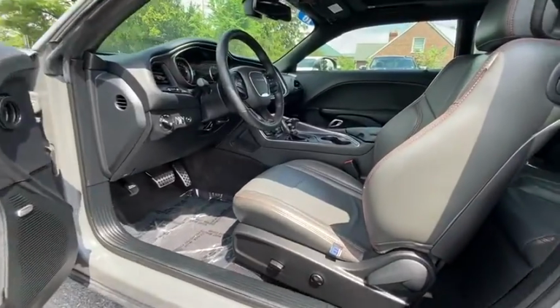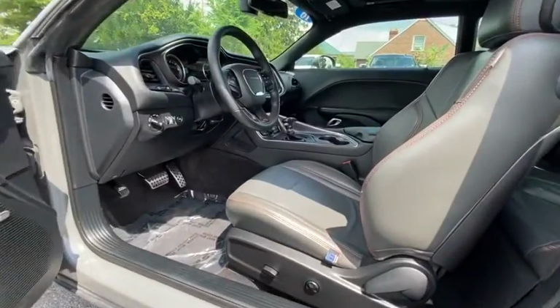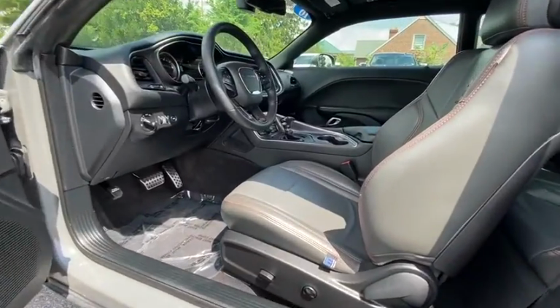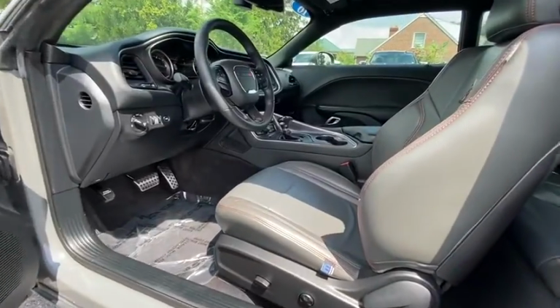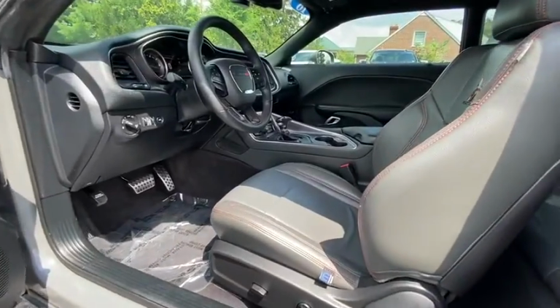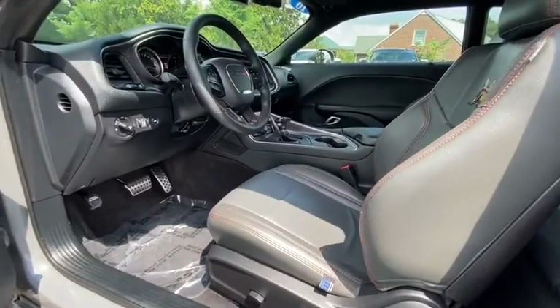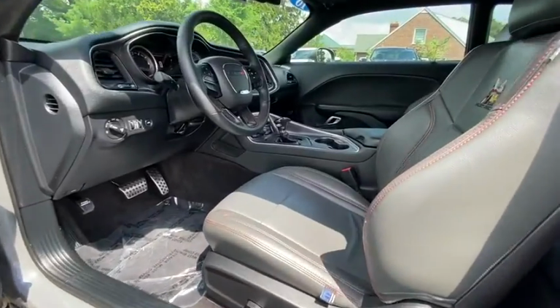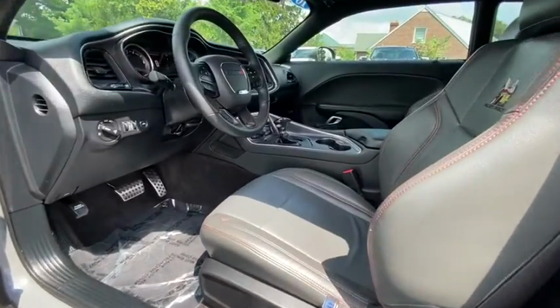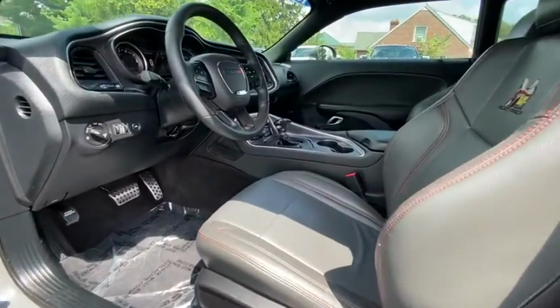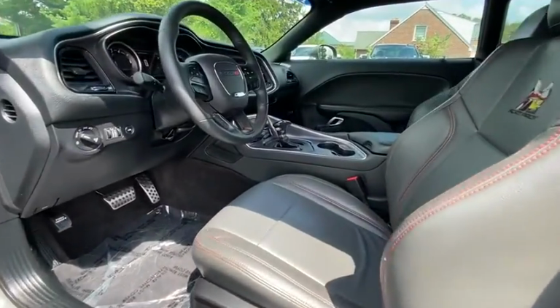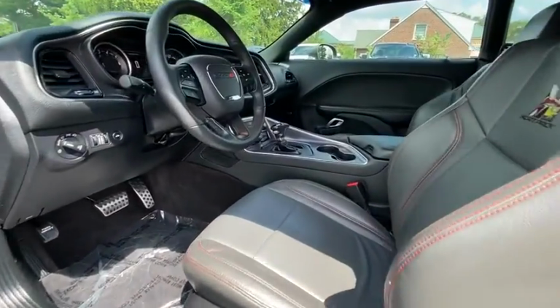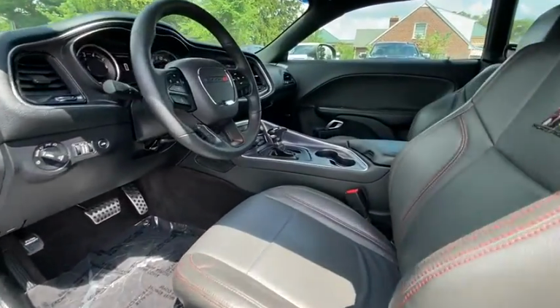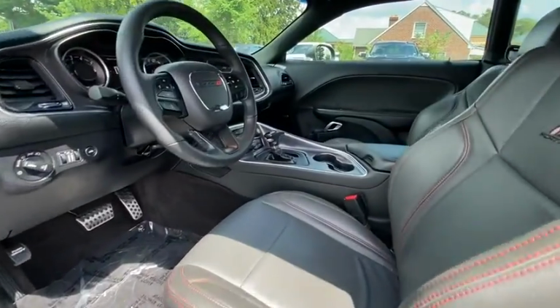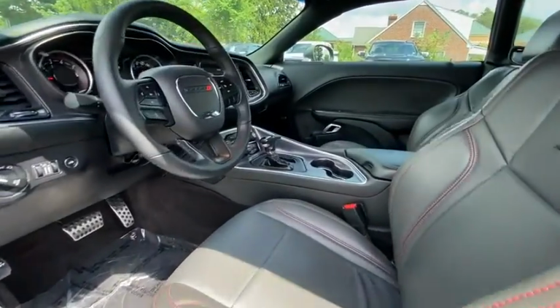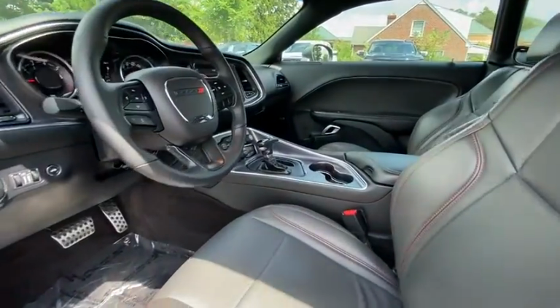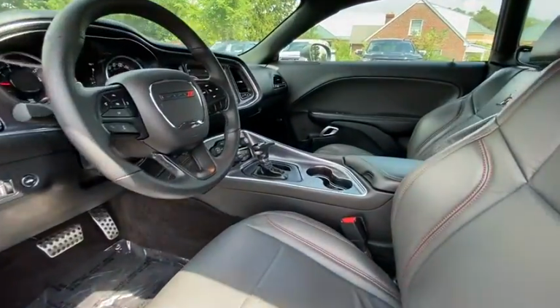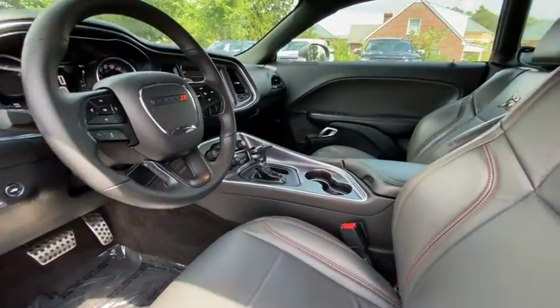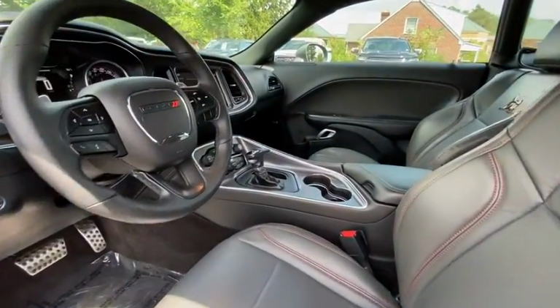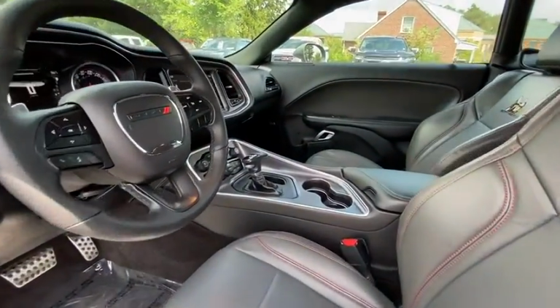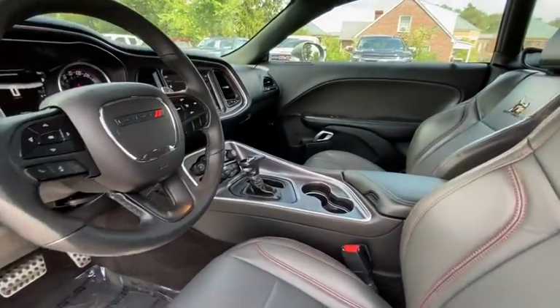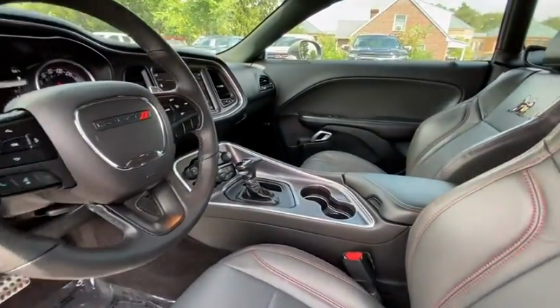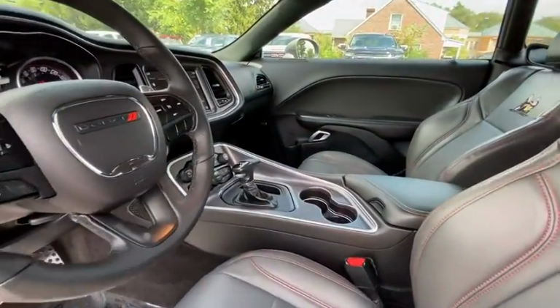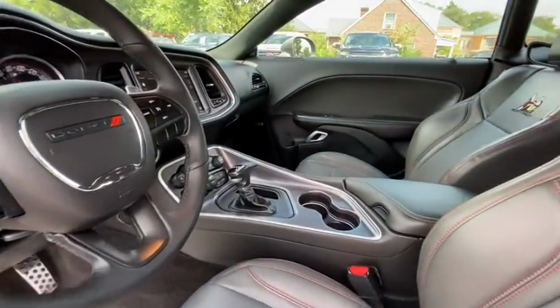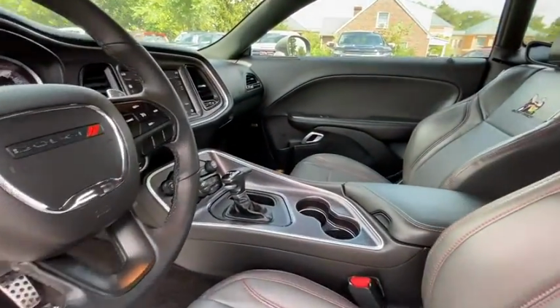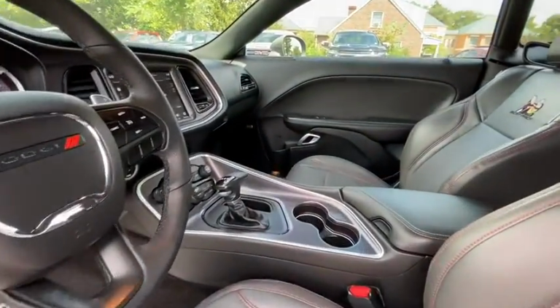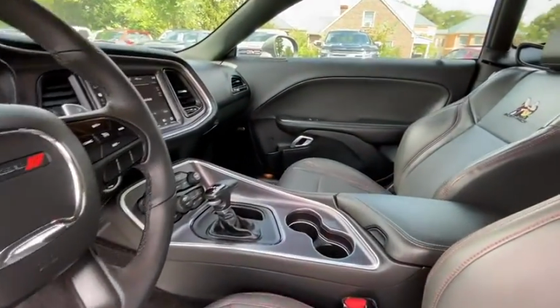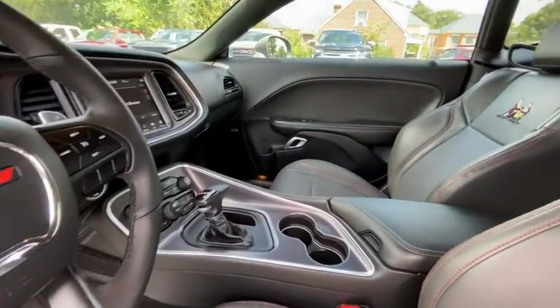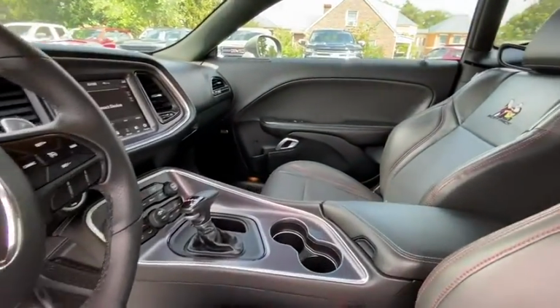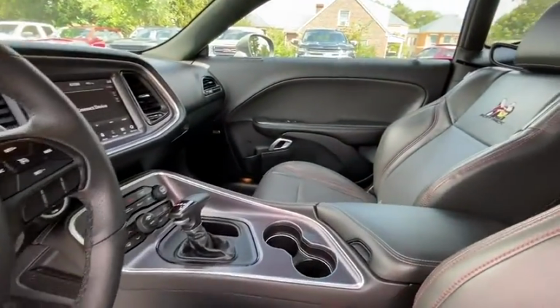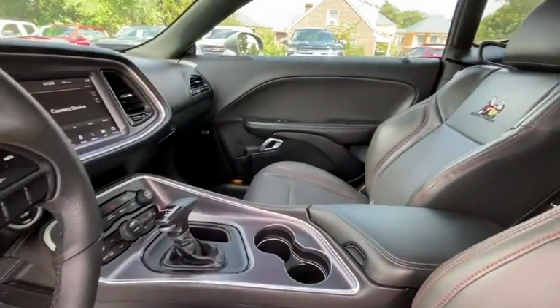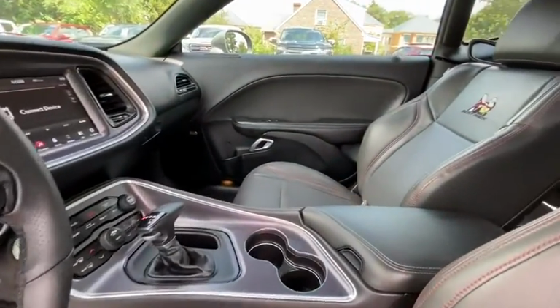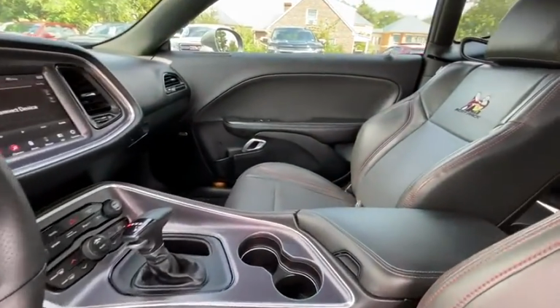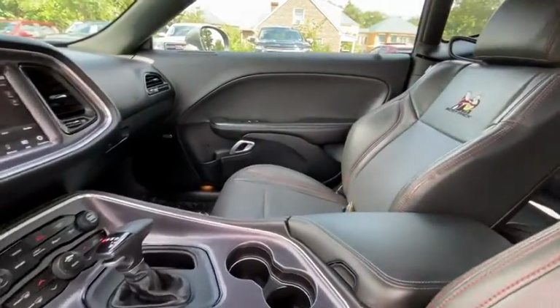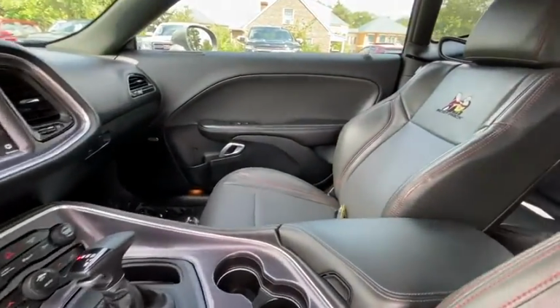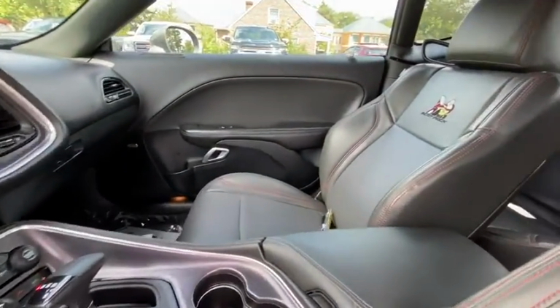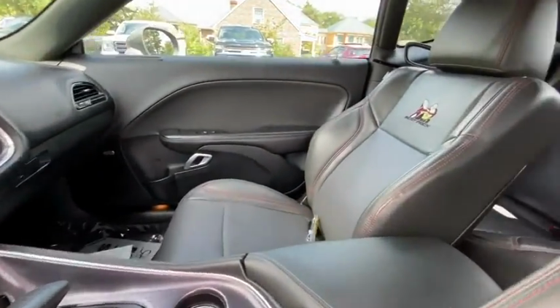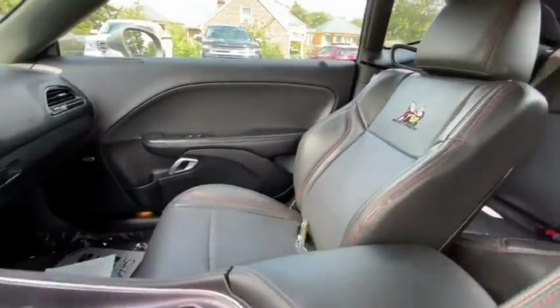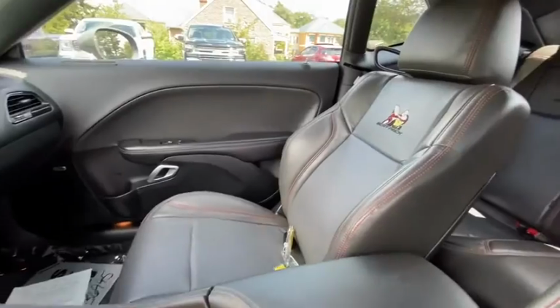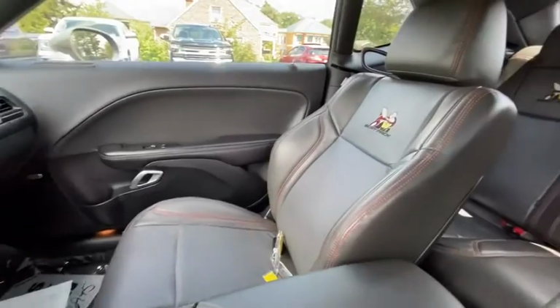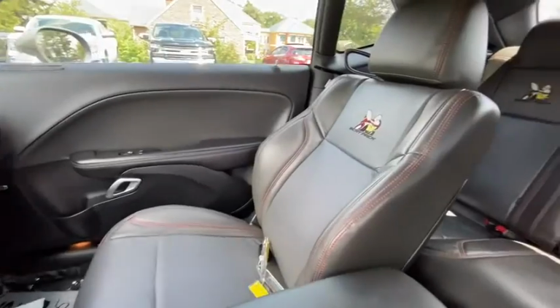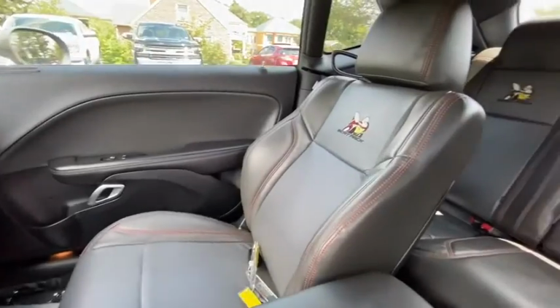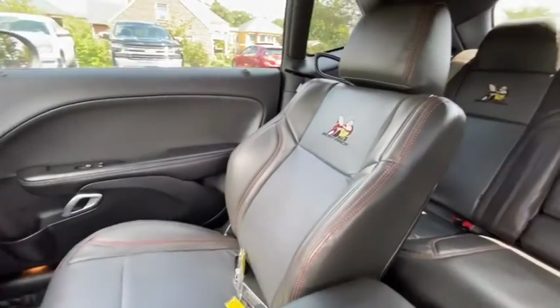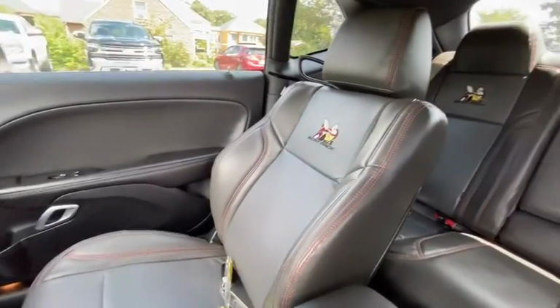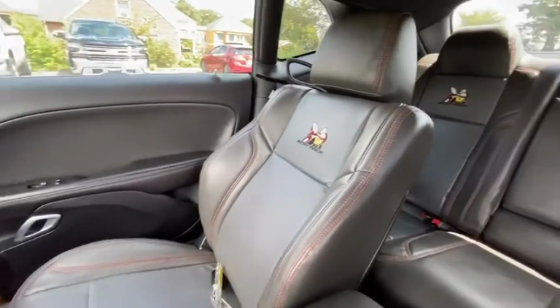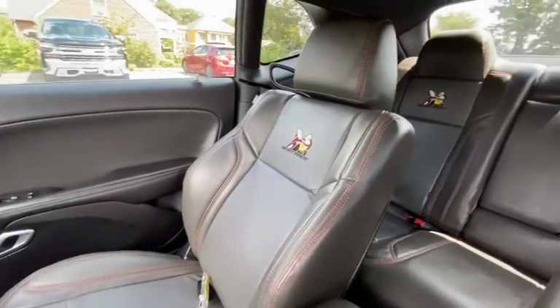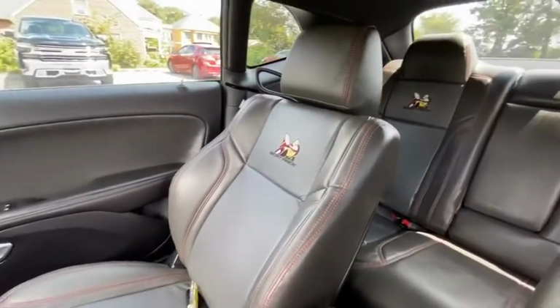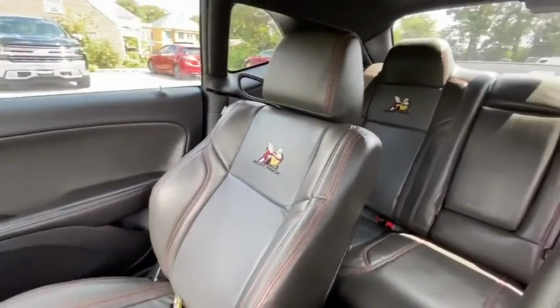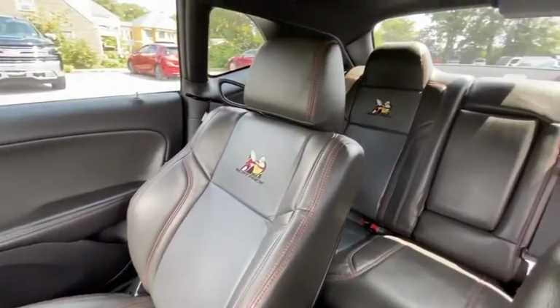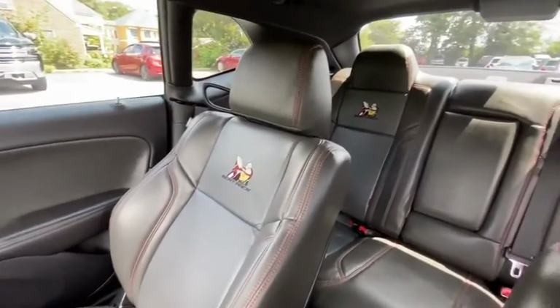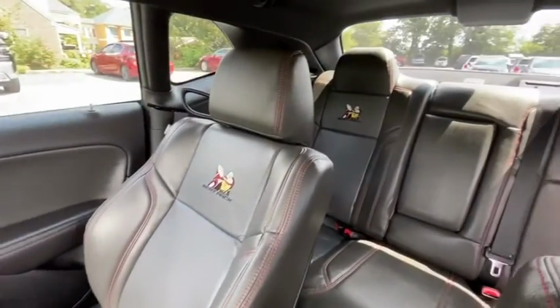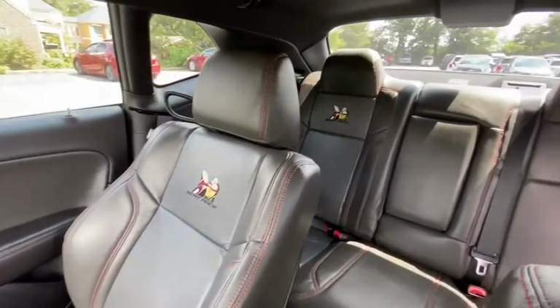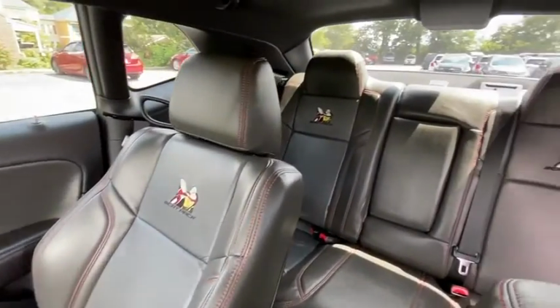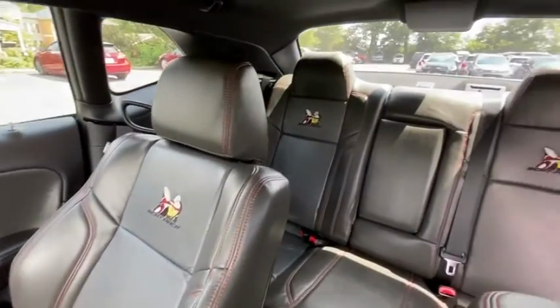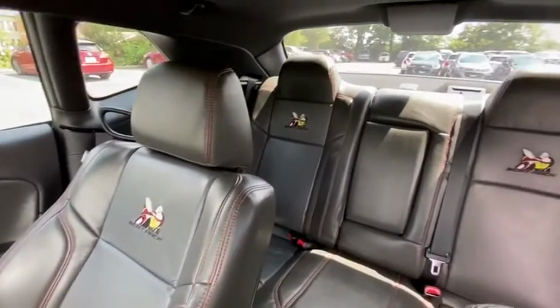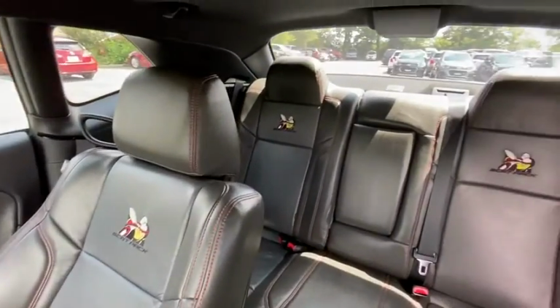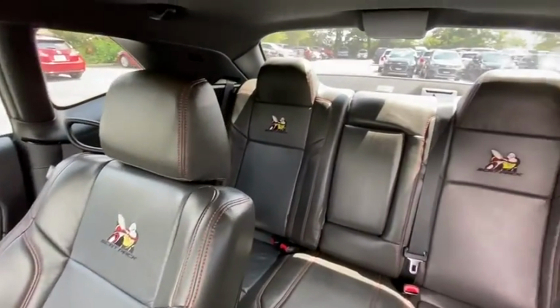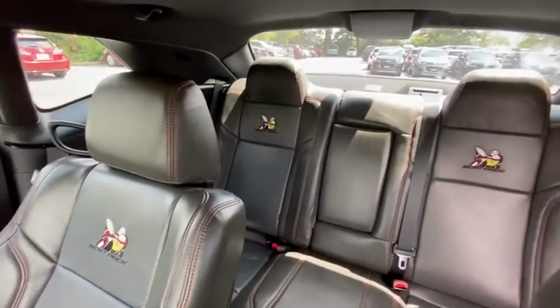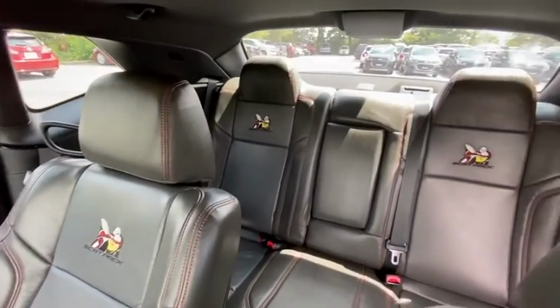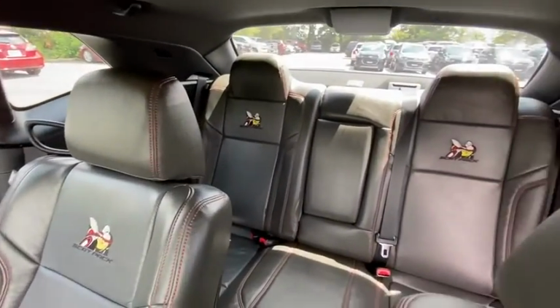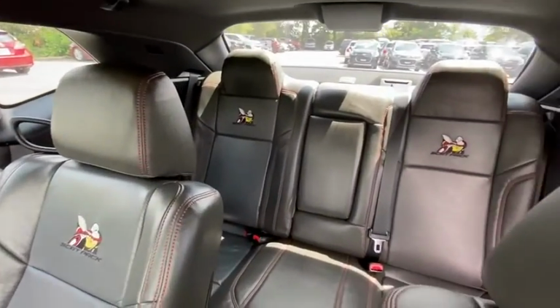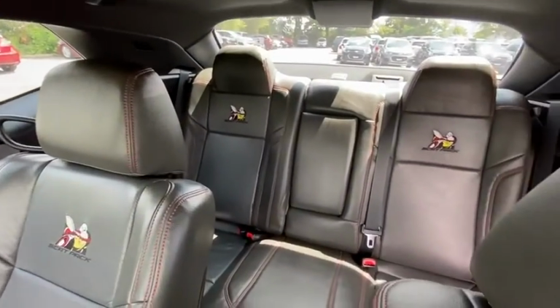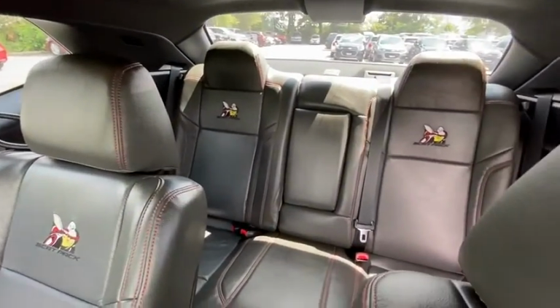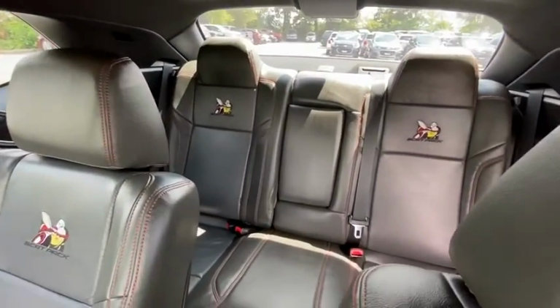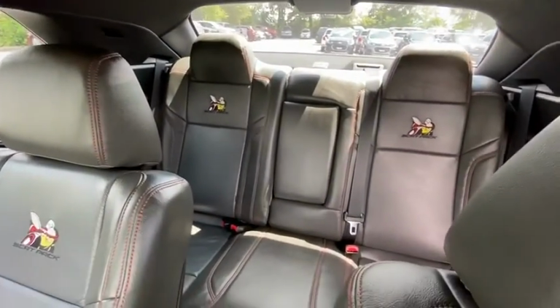Aluminum wheels, rear window defroster, power windows, heated steering wheel, compass, trip computer, security system.